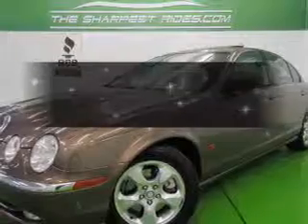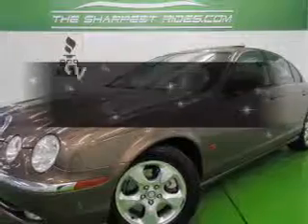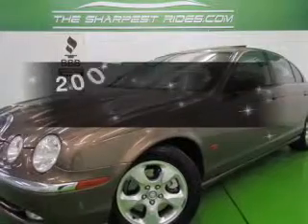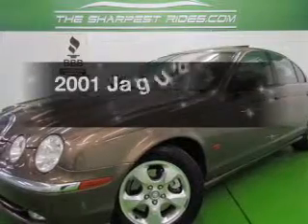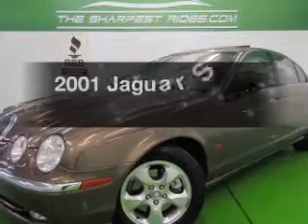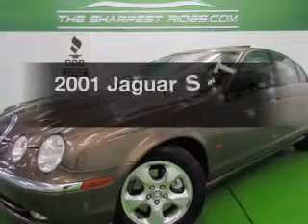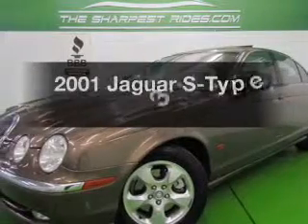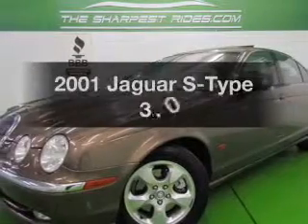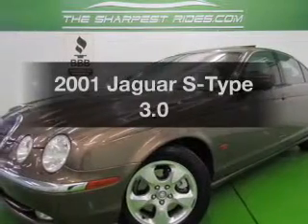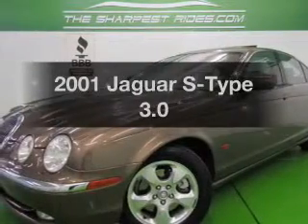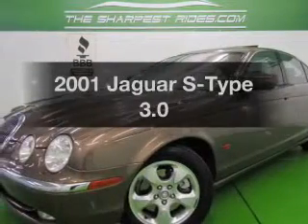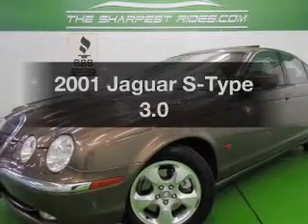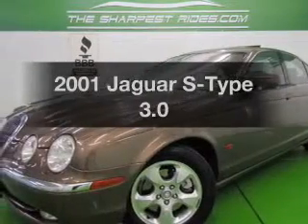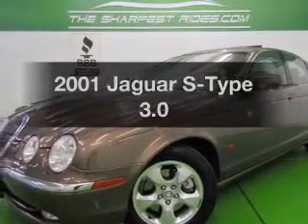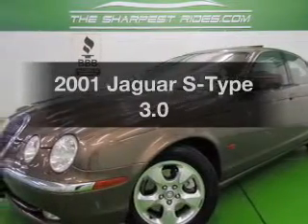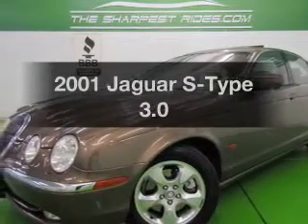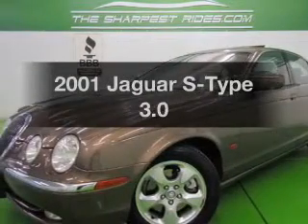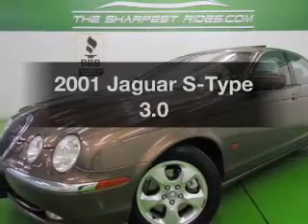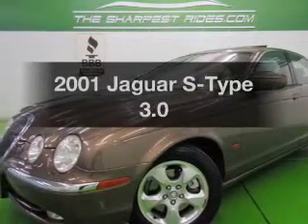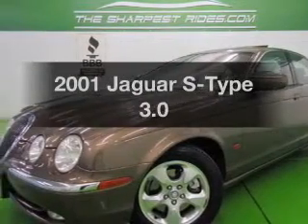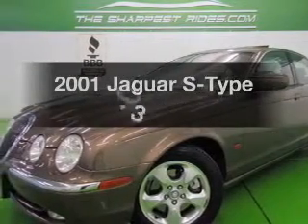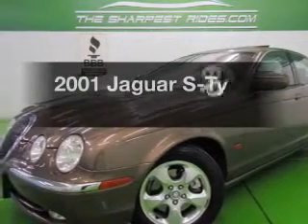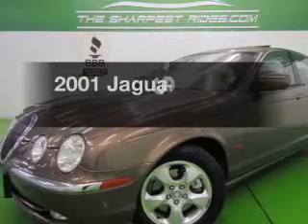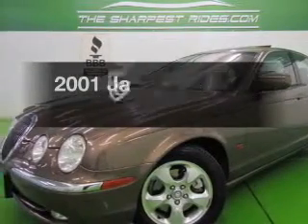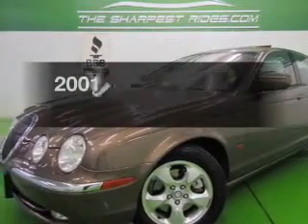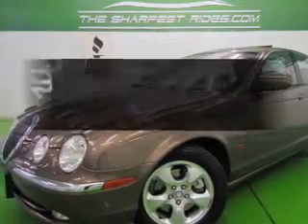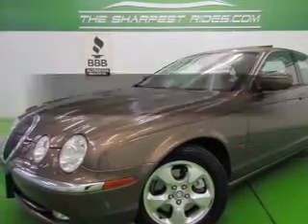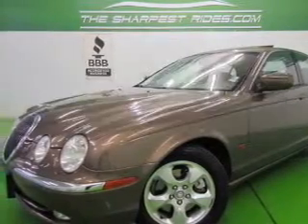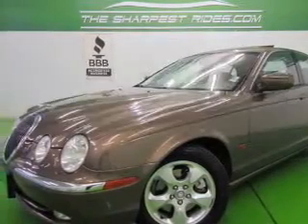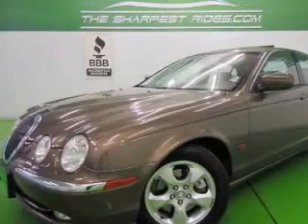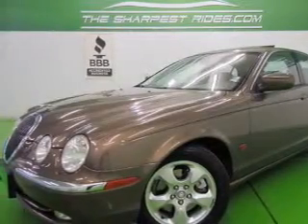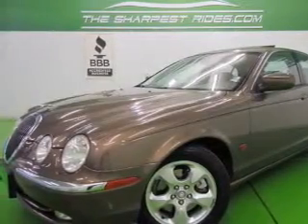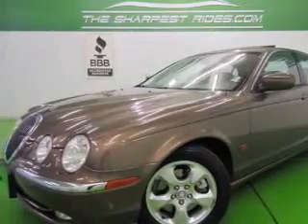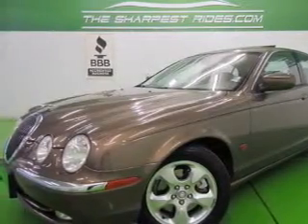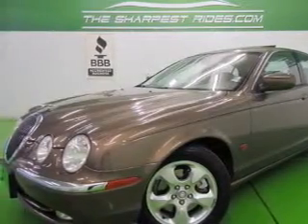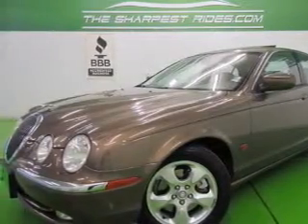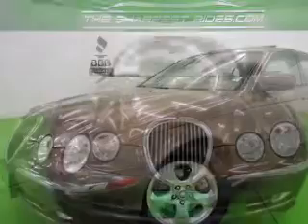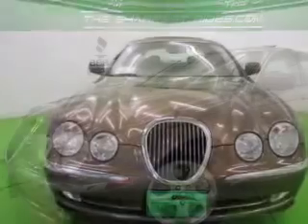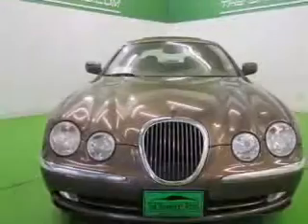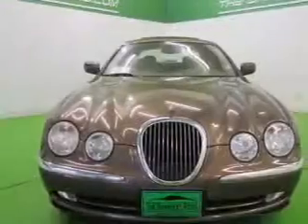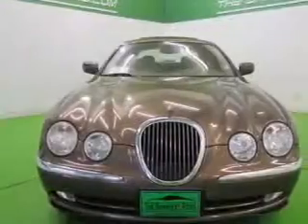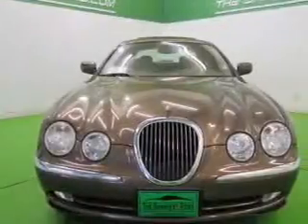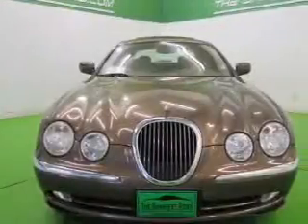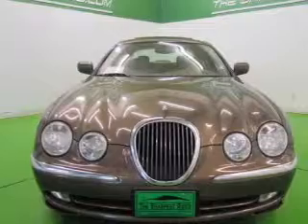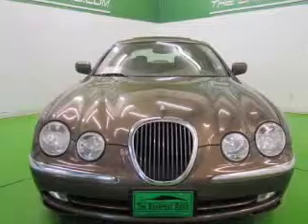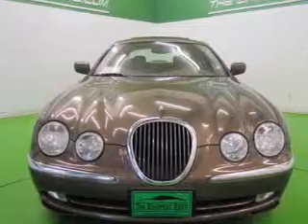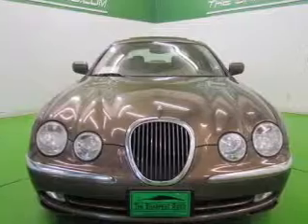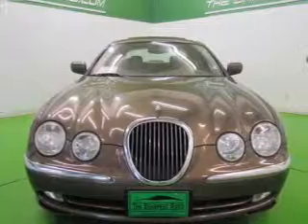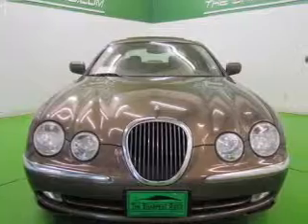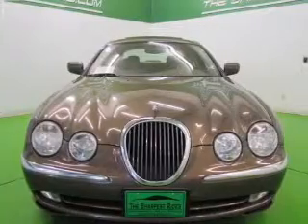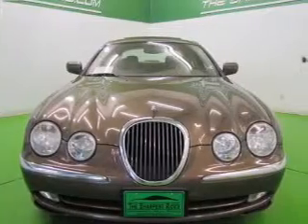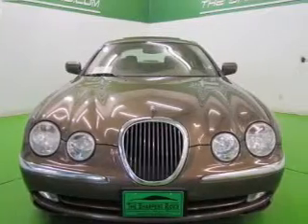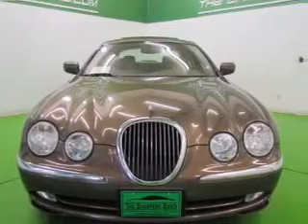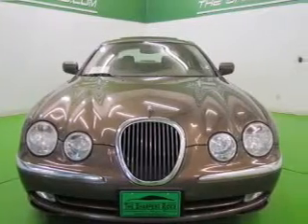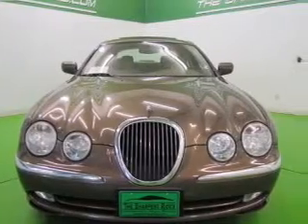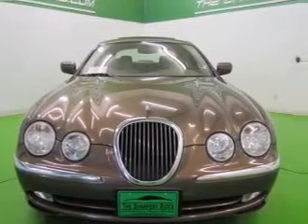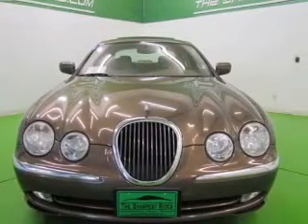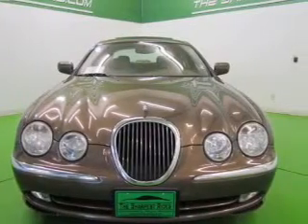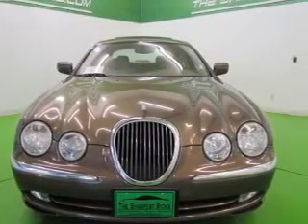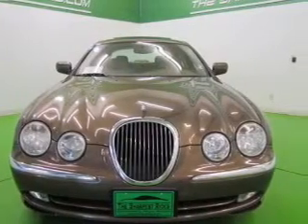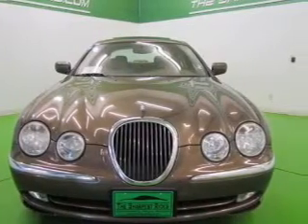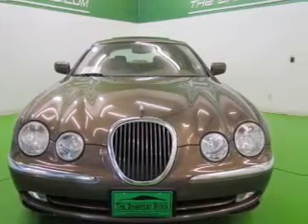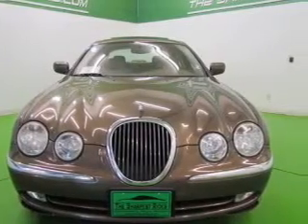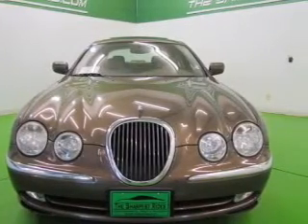Imagine yourself in this 2001 Jaguar S-Type. Travel the roads in style and comfort in this great vehicle.